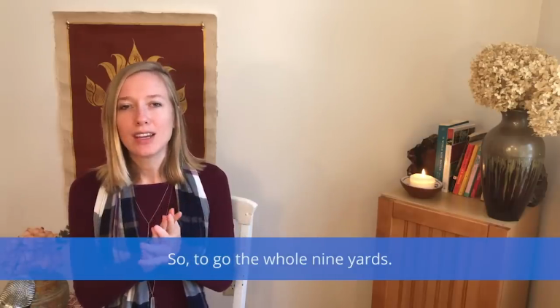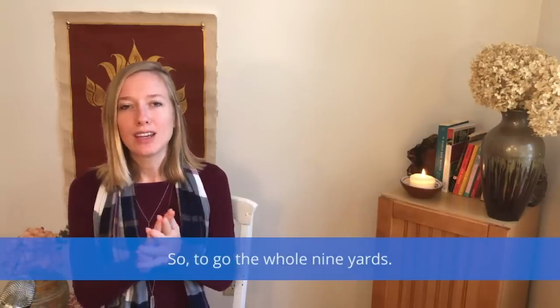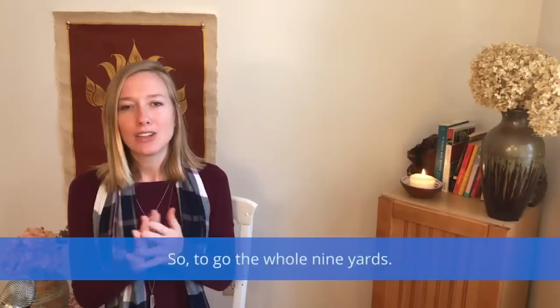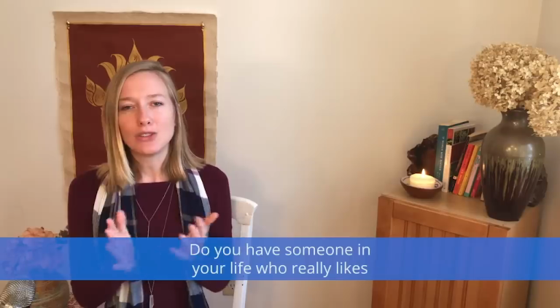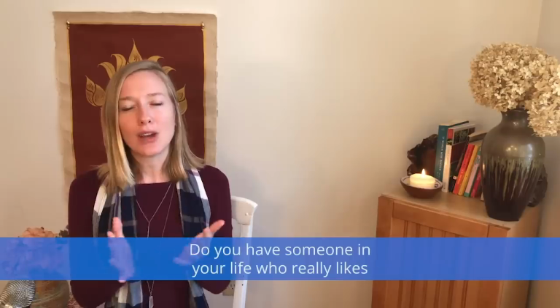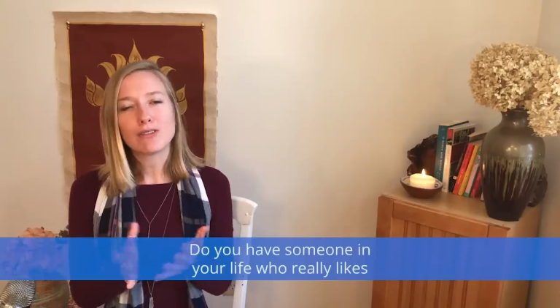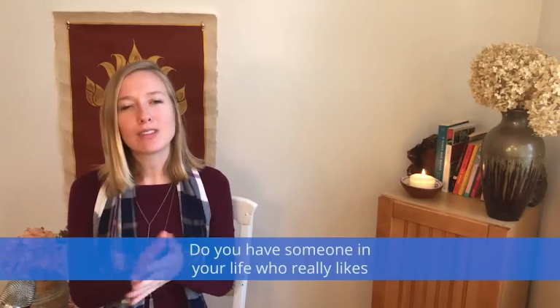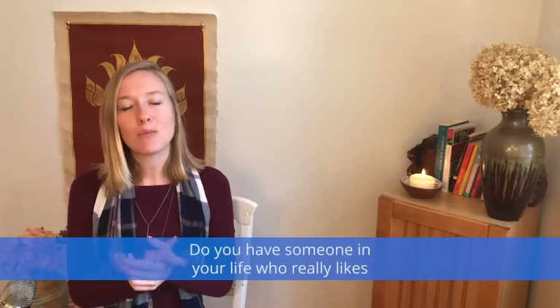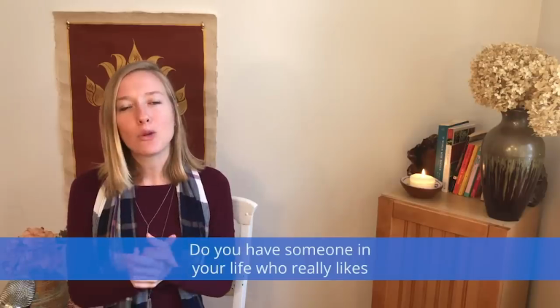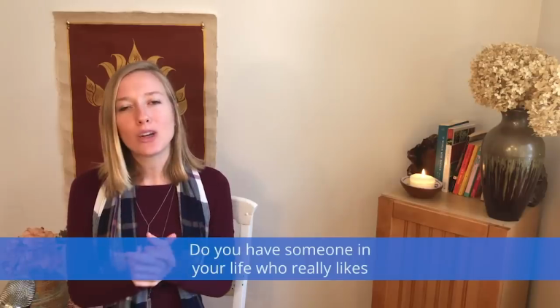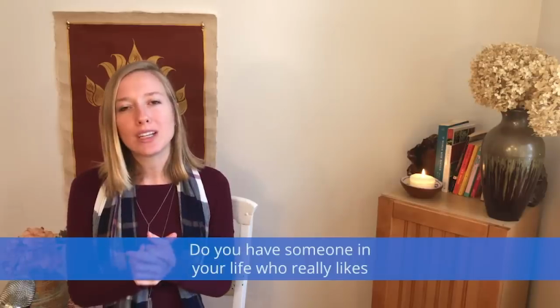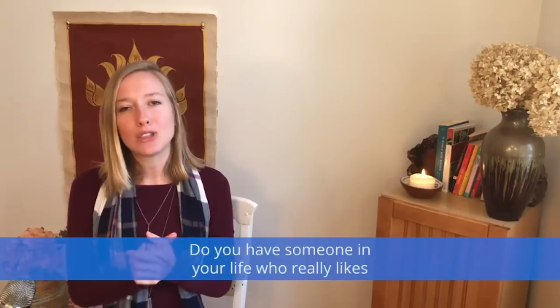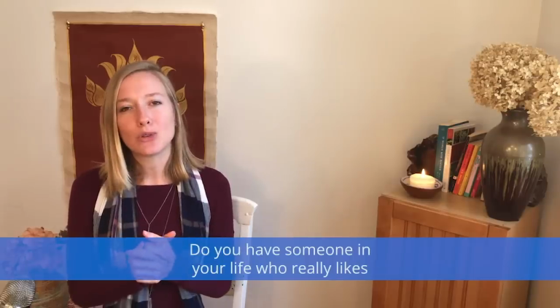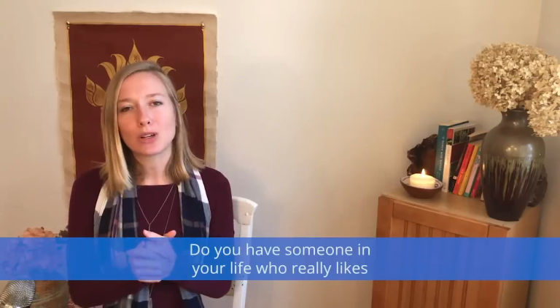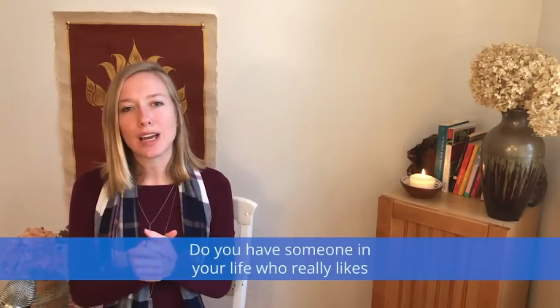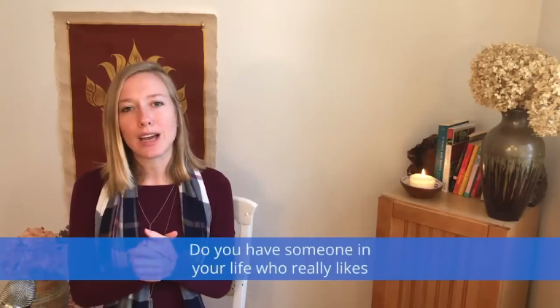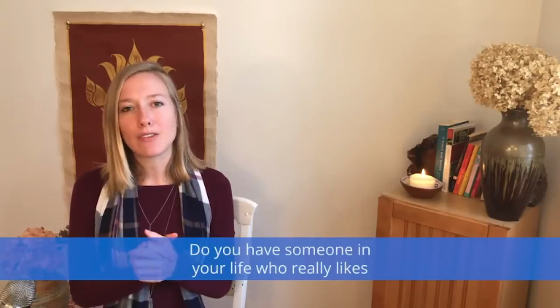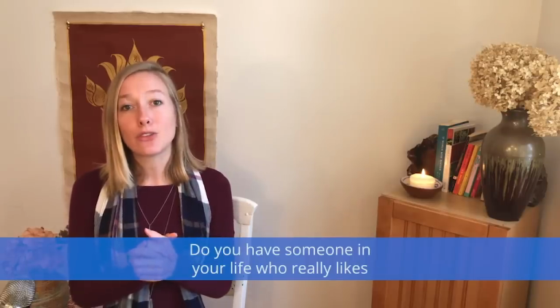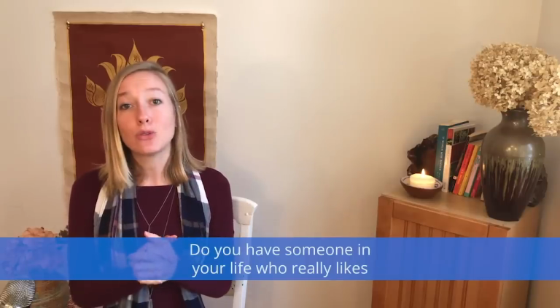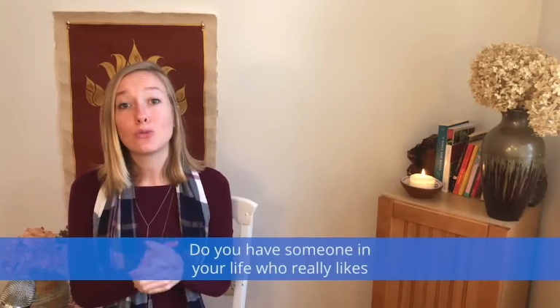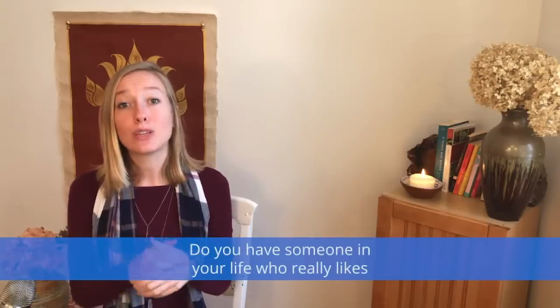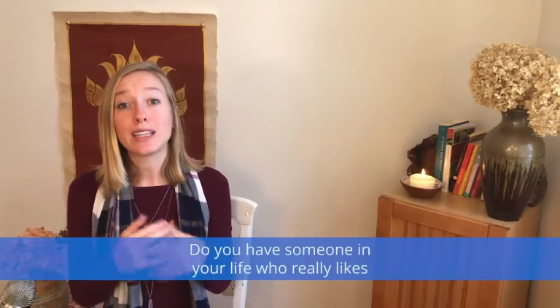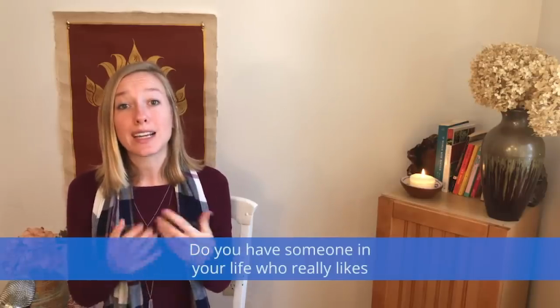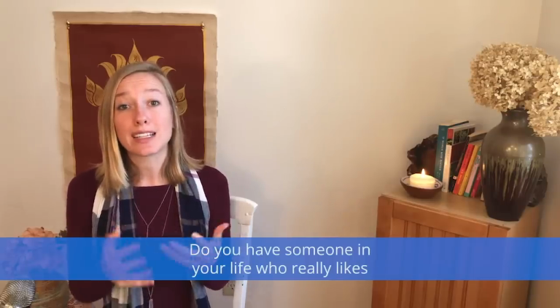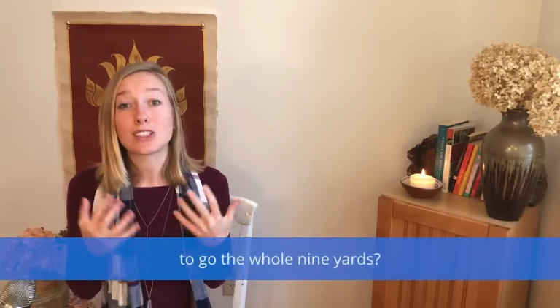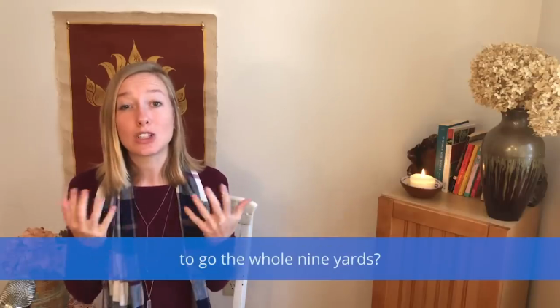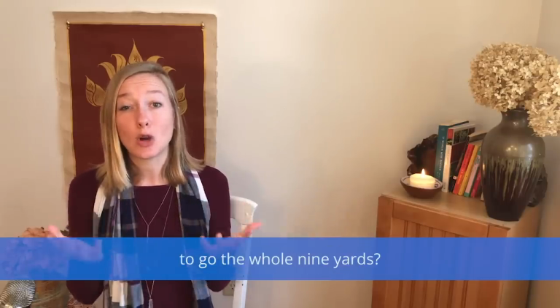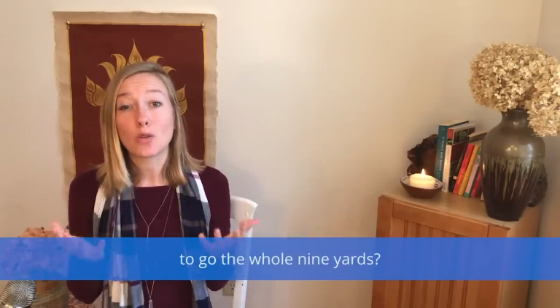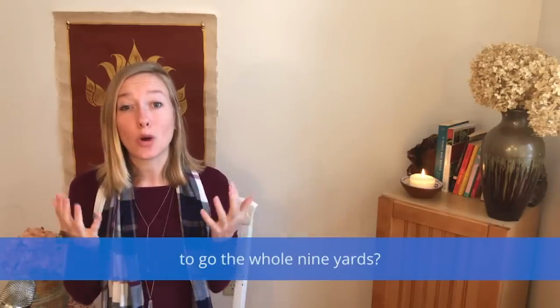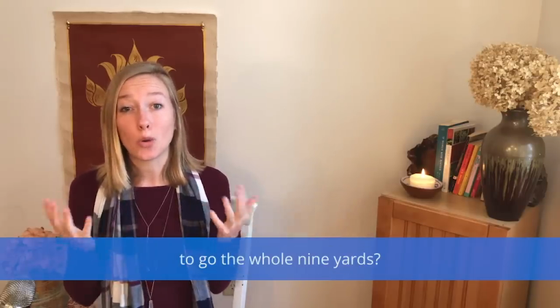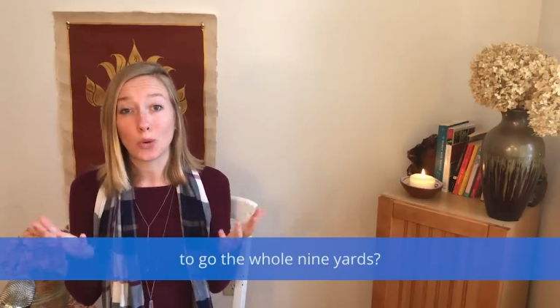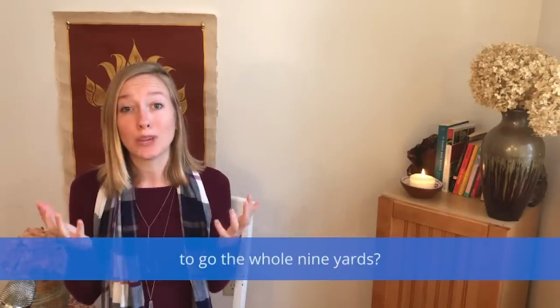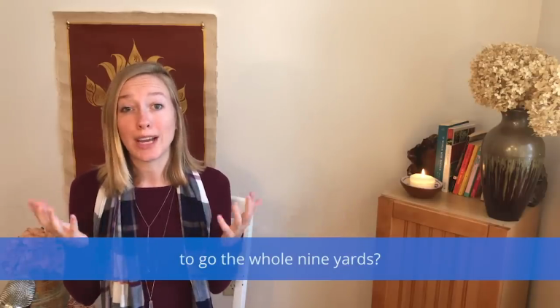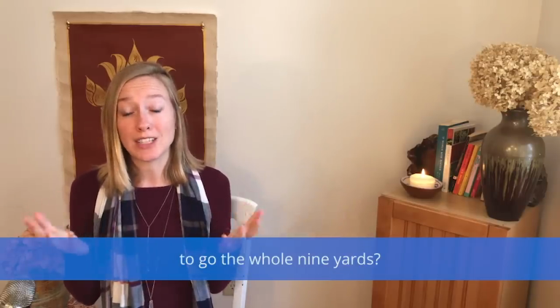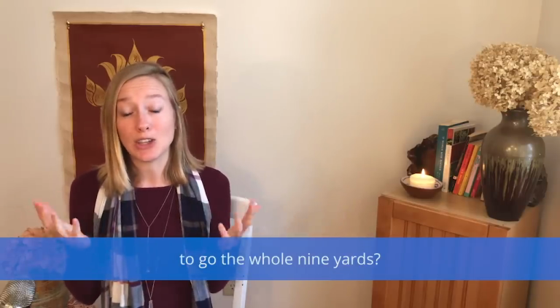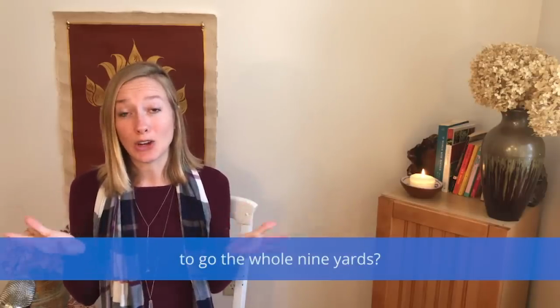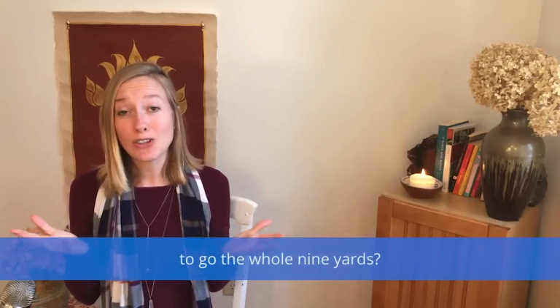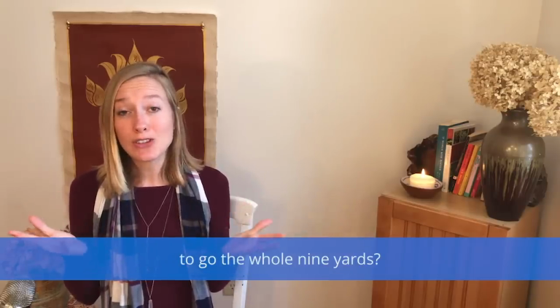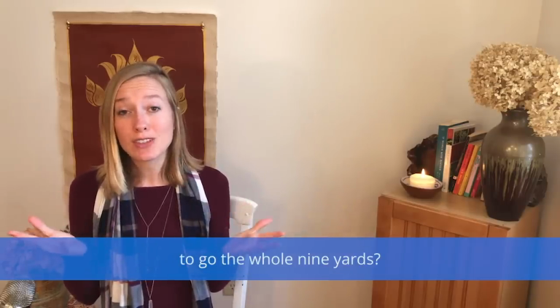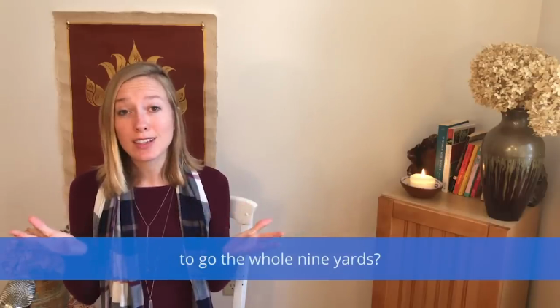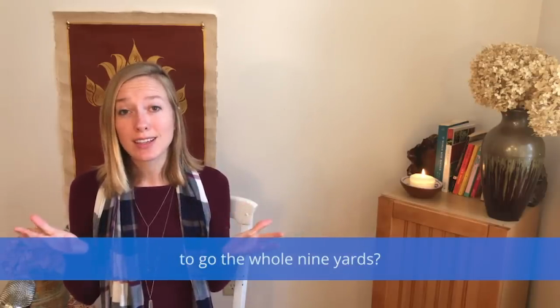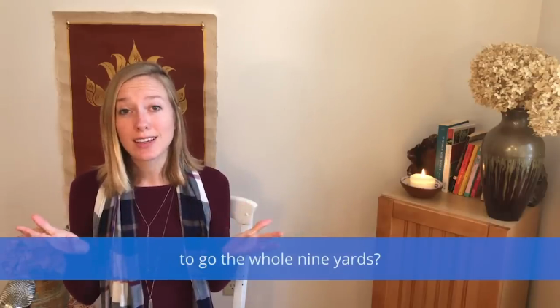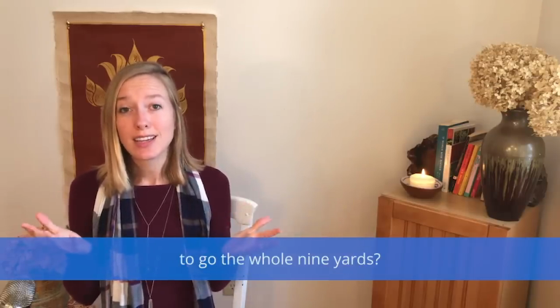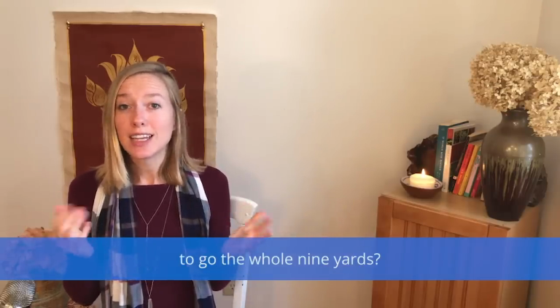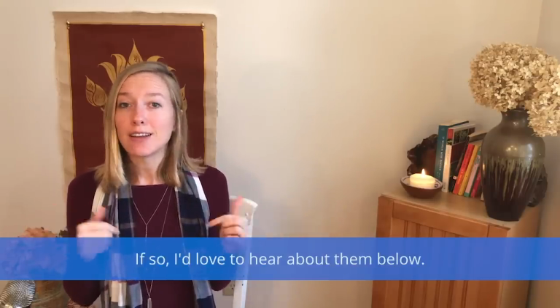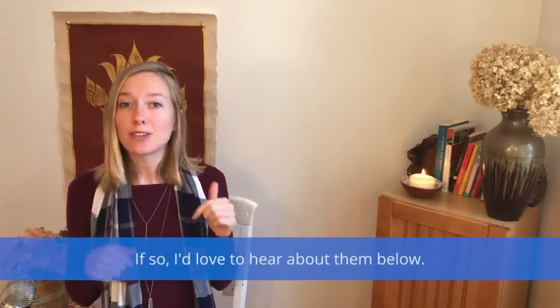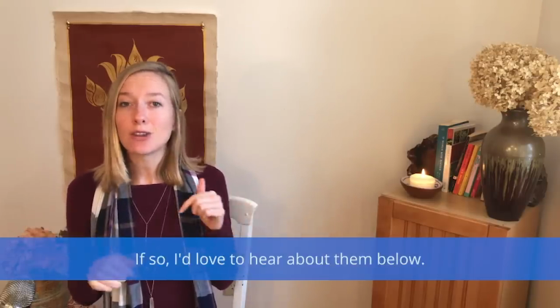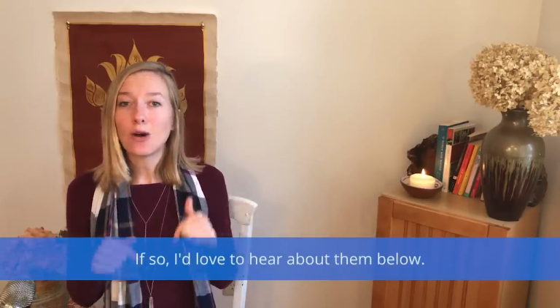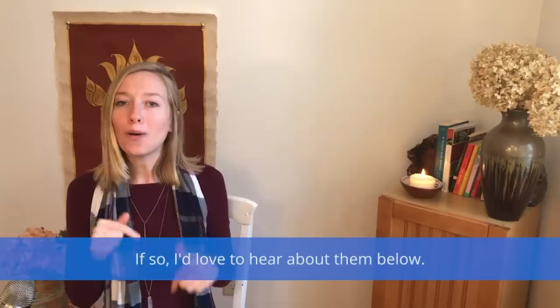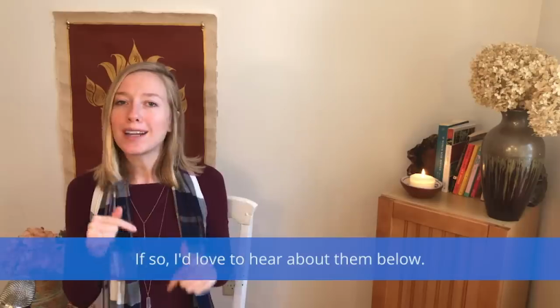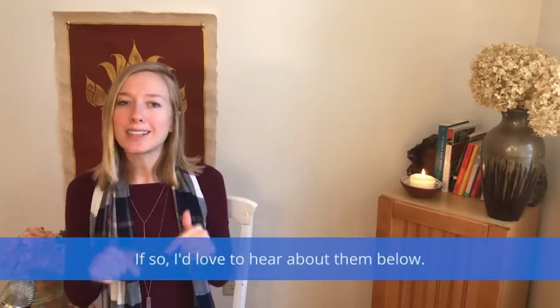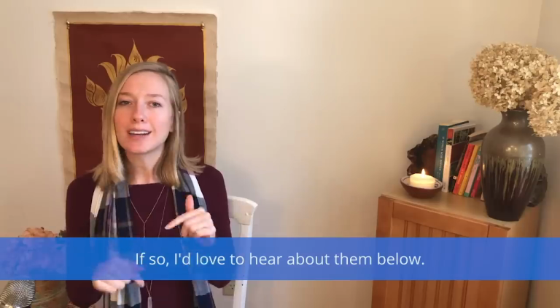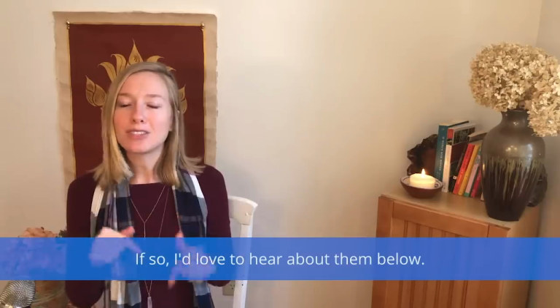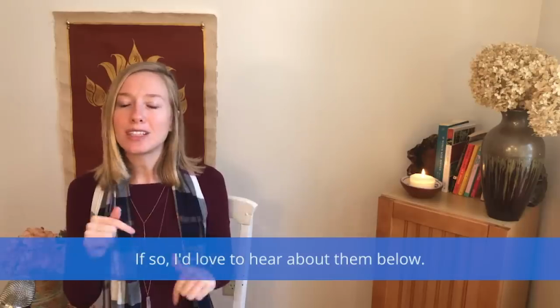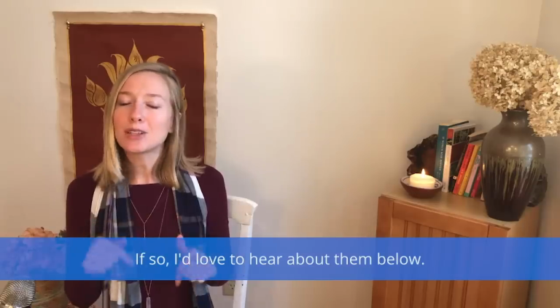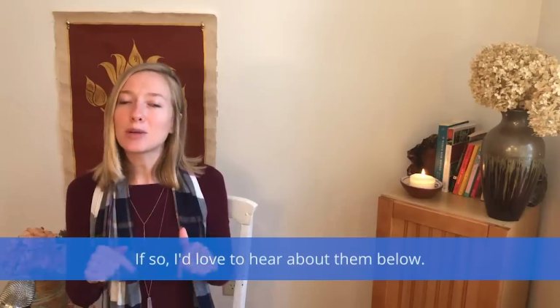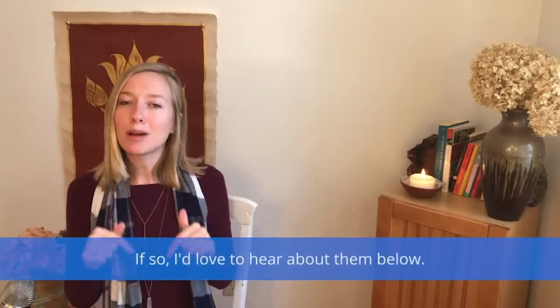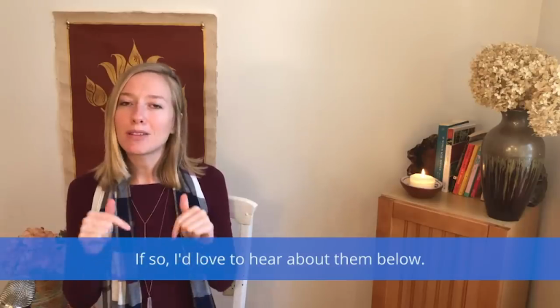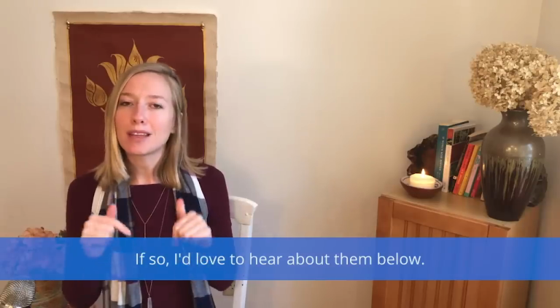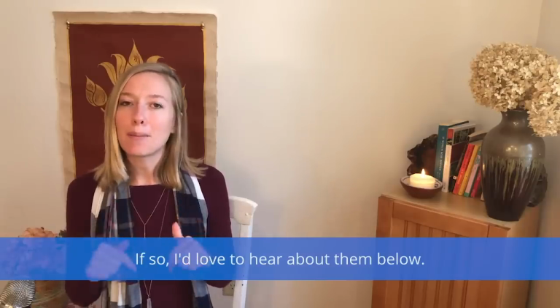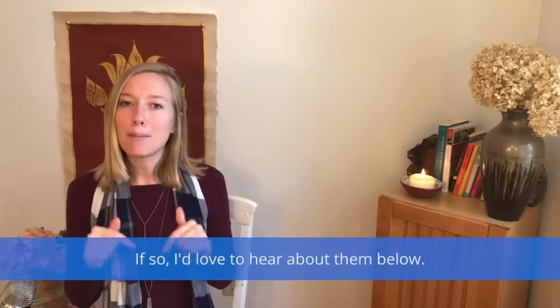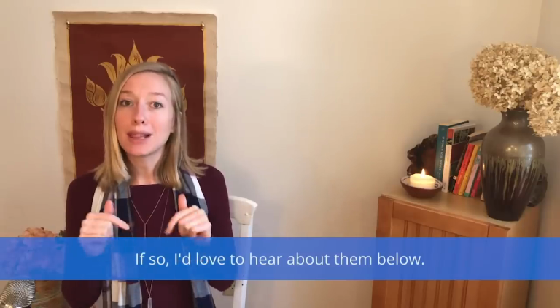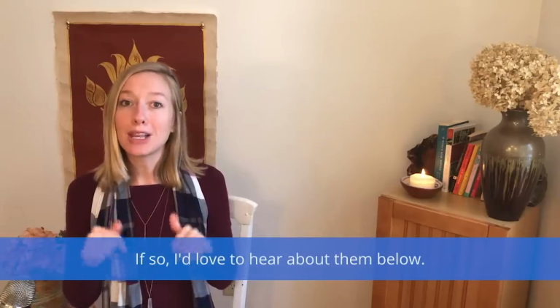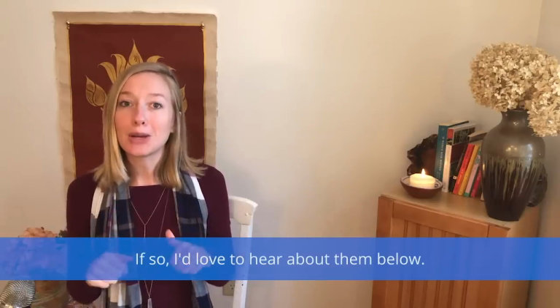Do you have someone in your life who really likes to go the whole nine yards? If so, I'd love to hear about them below.